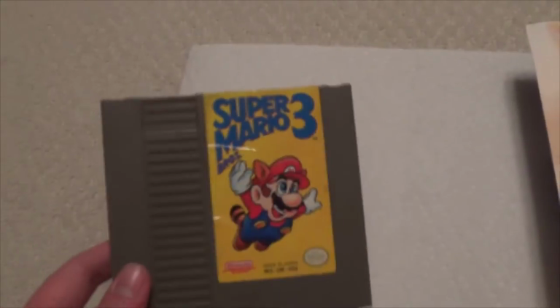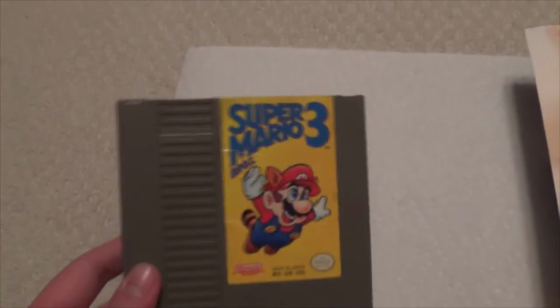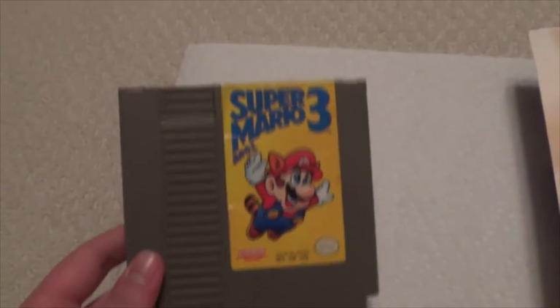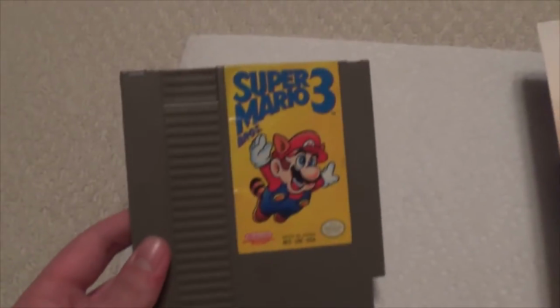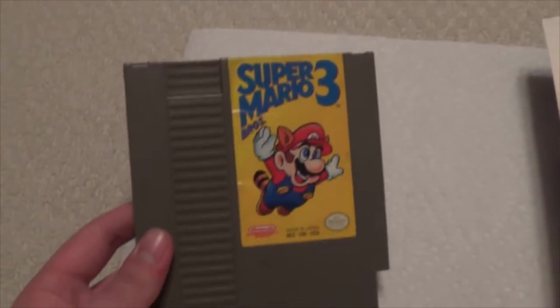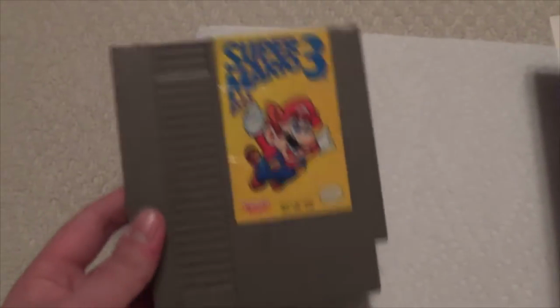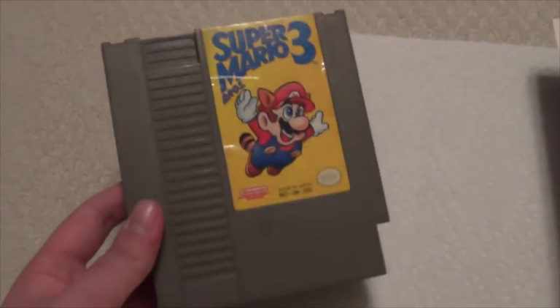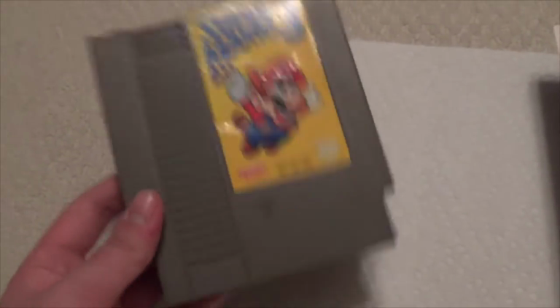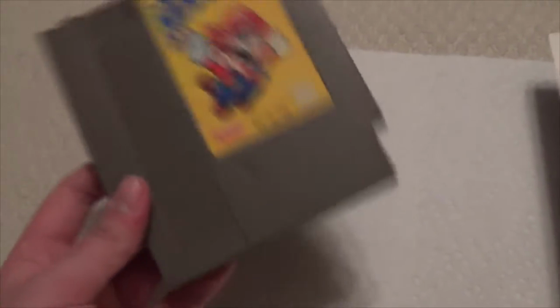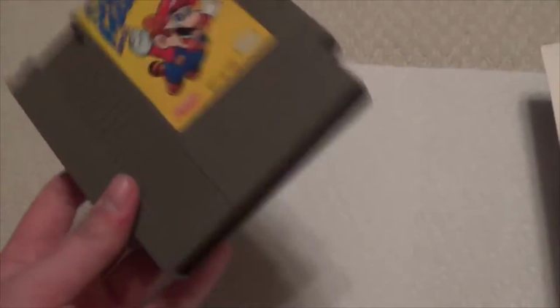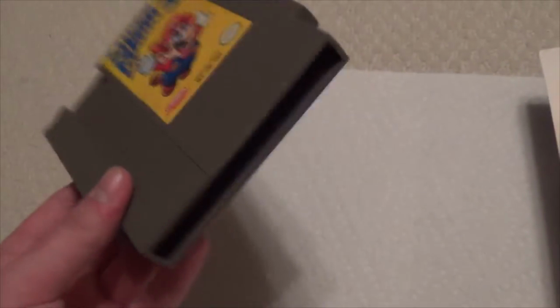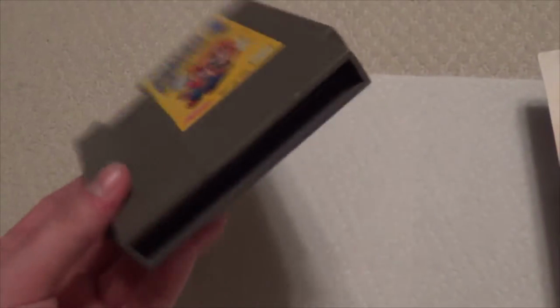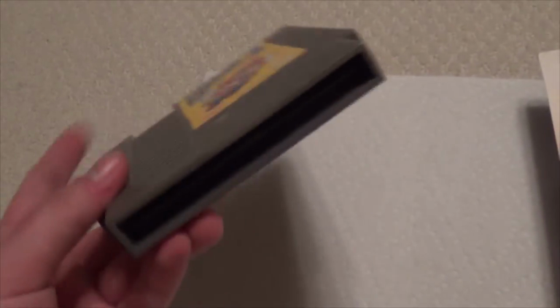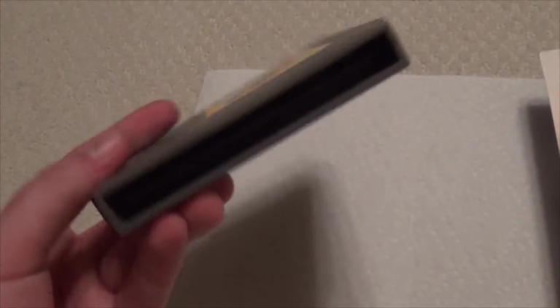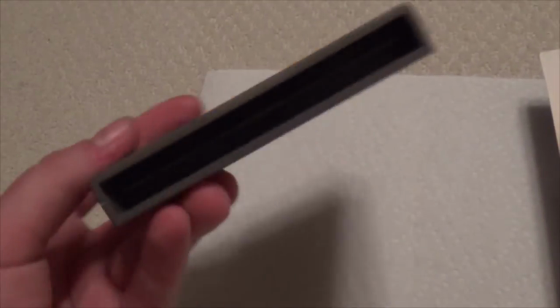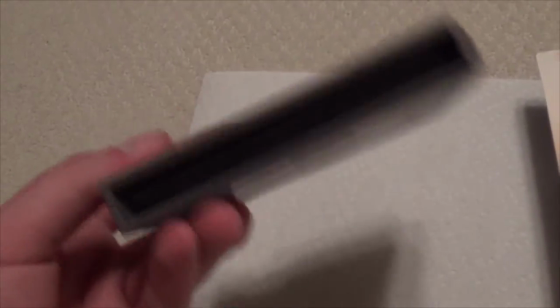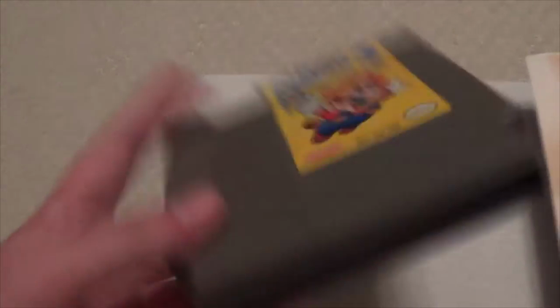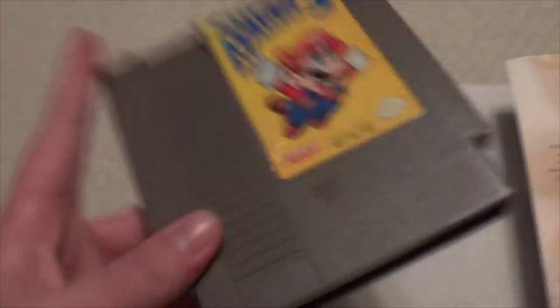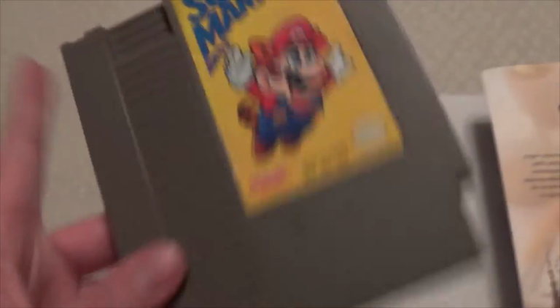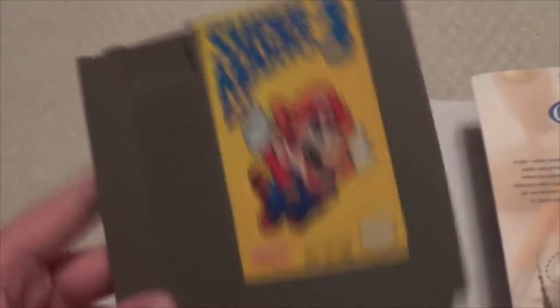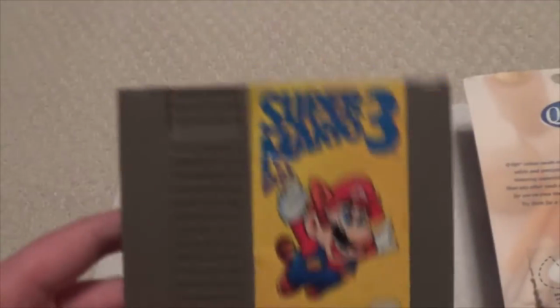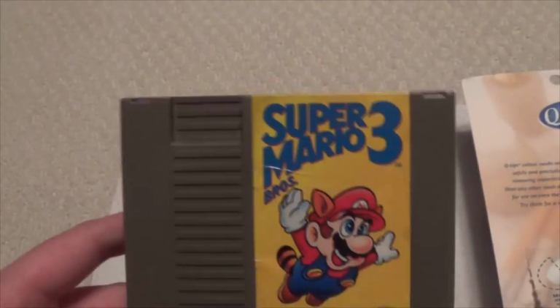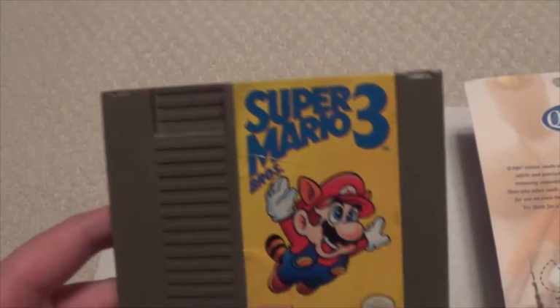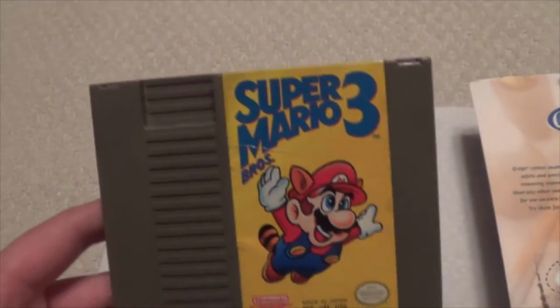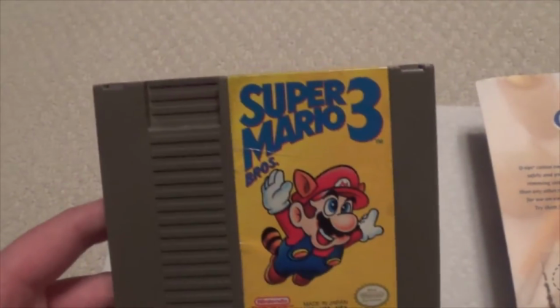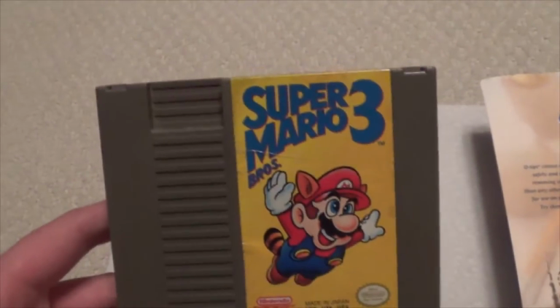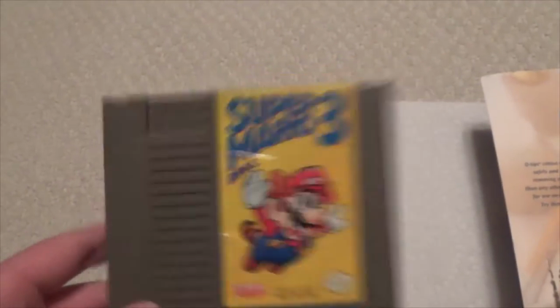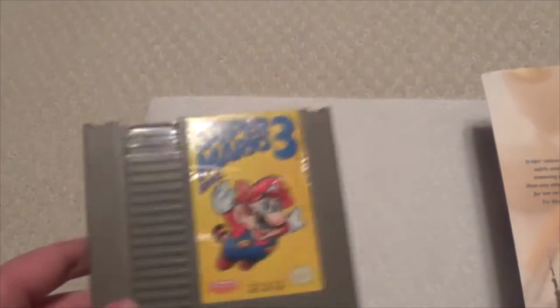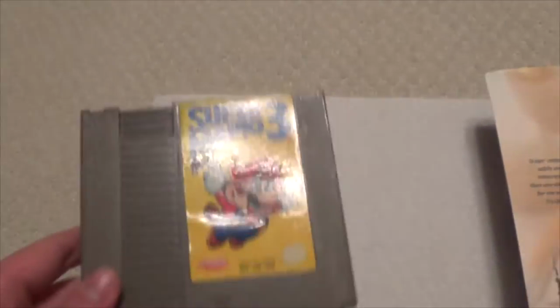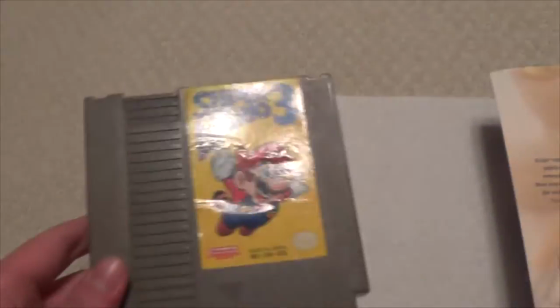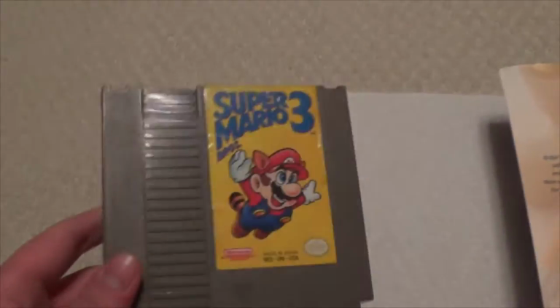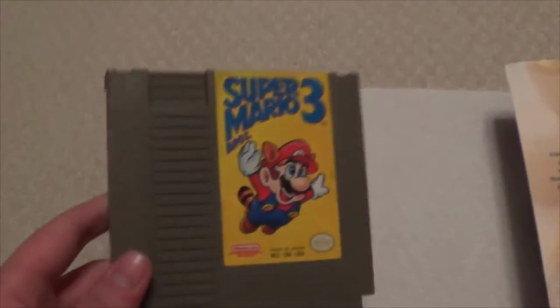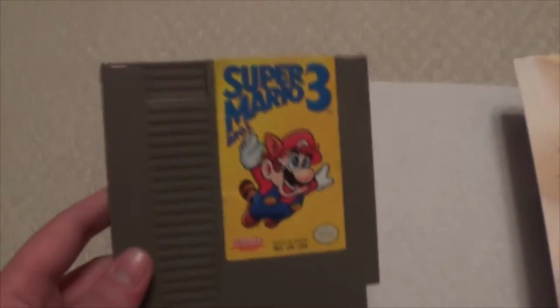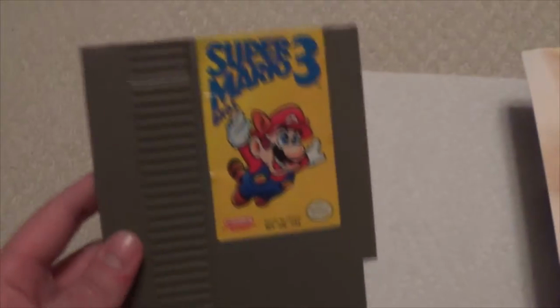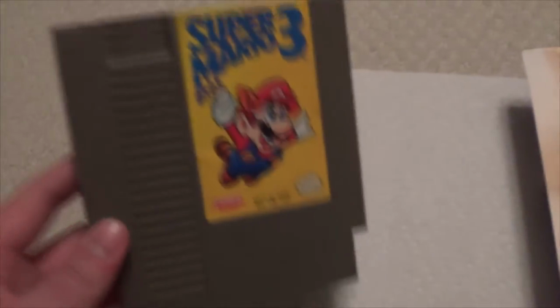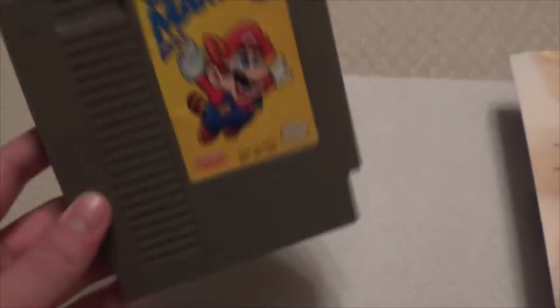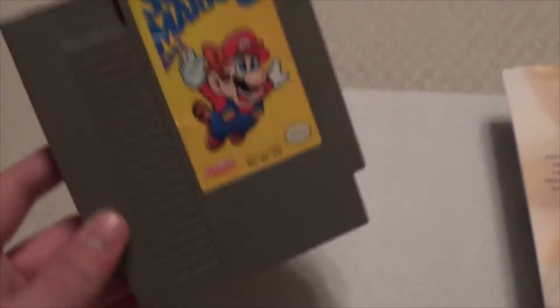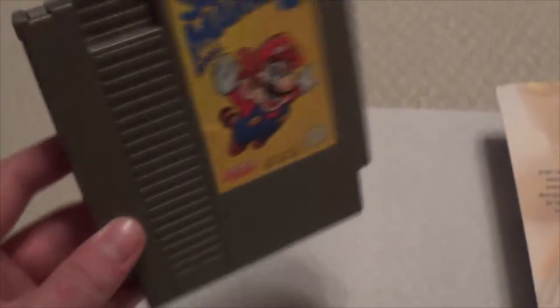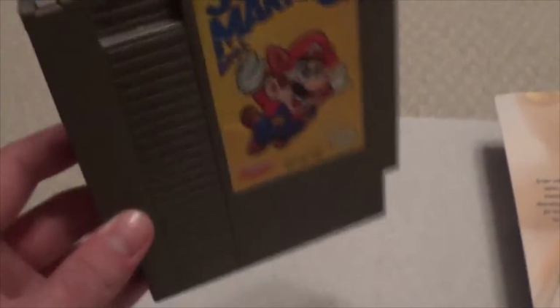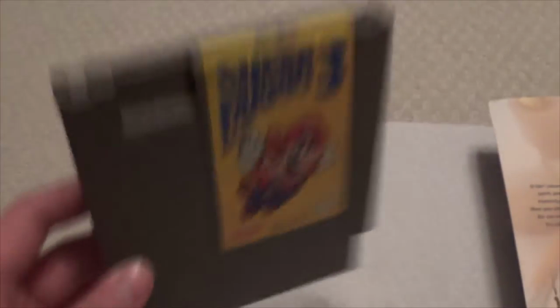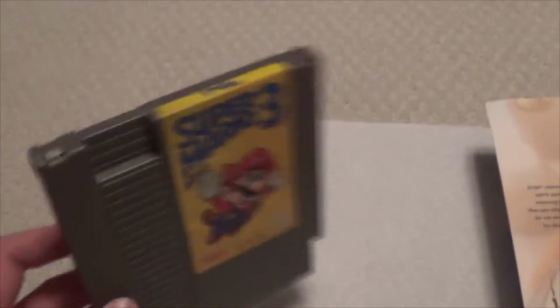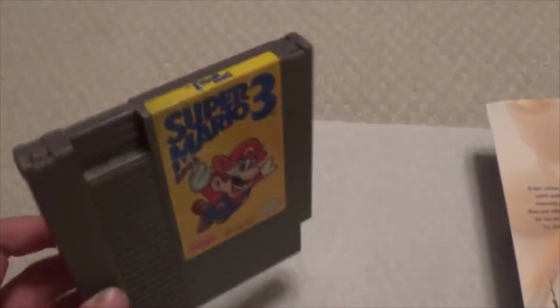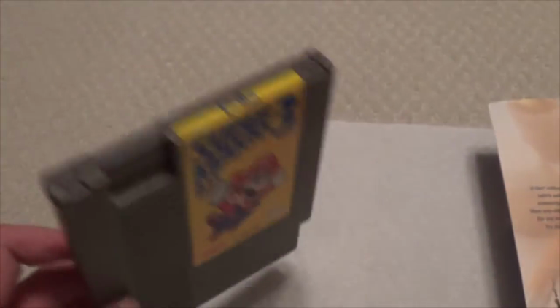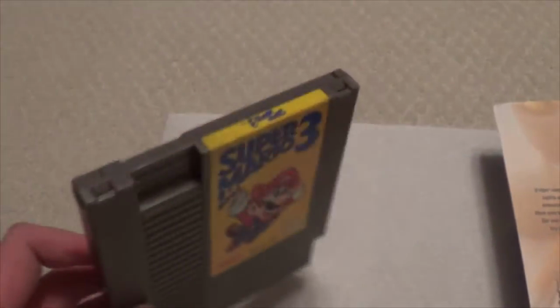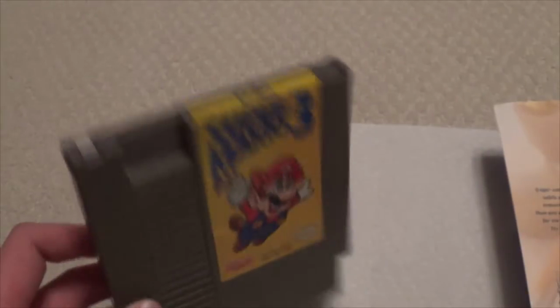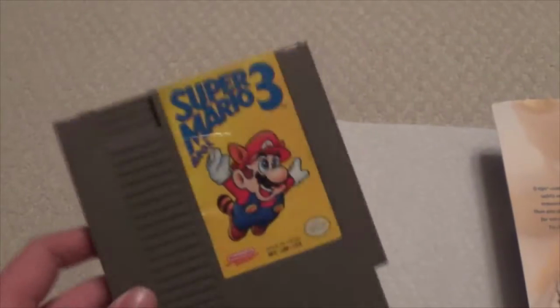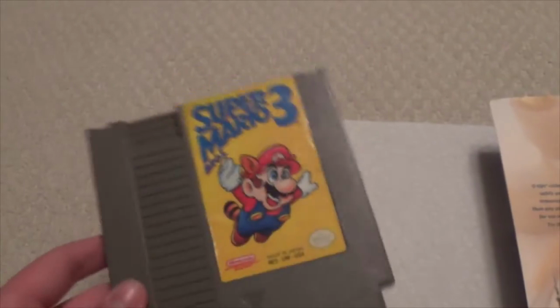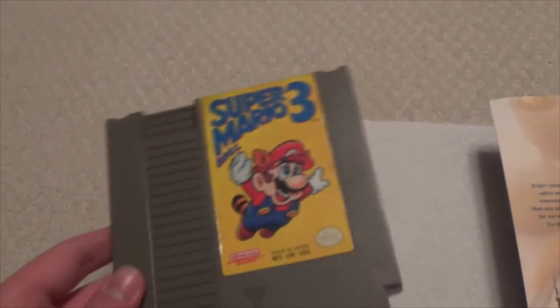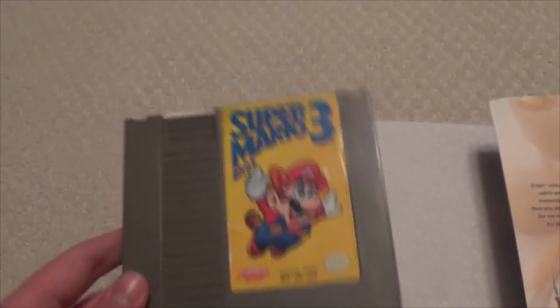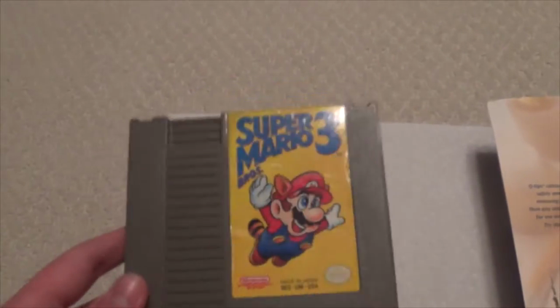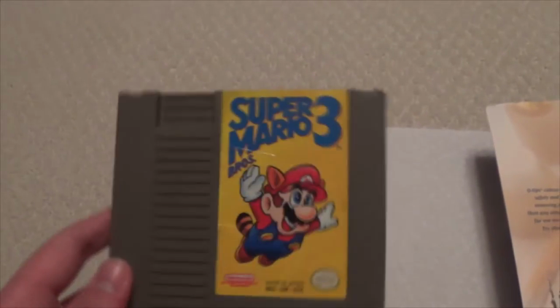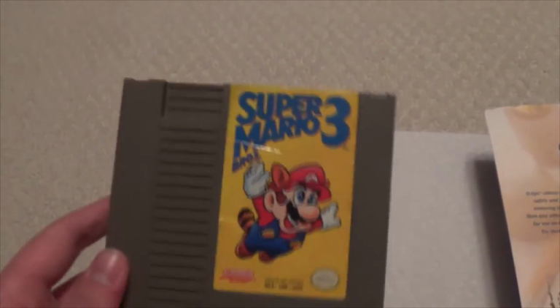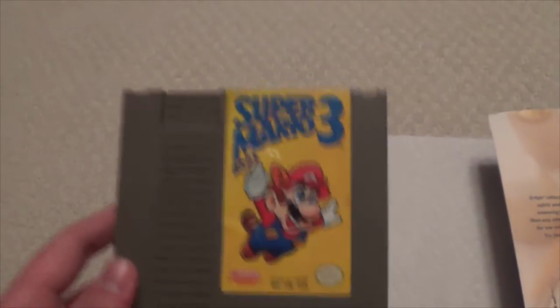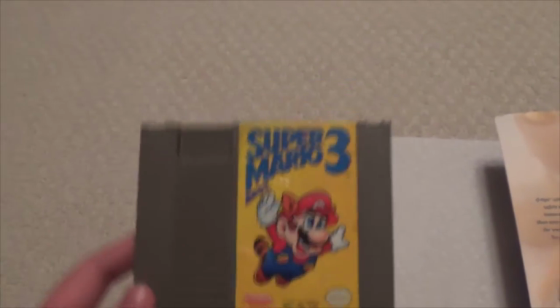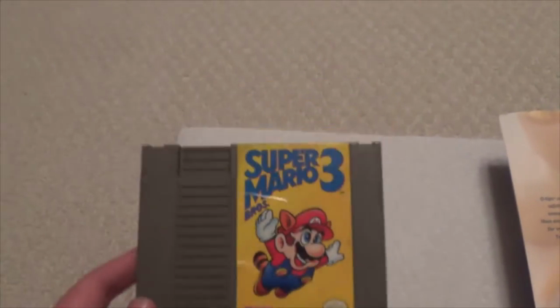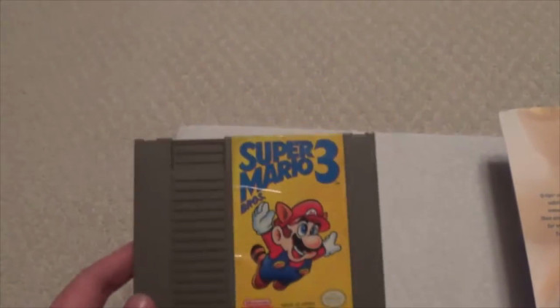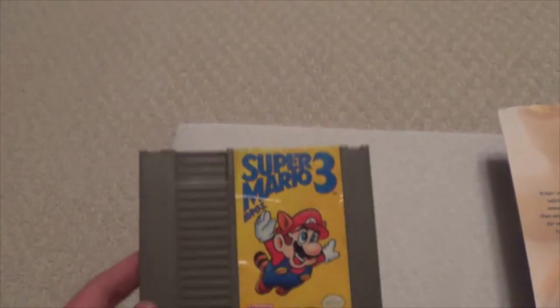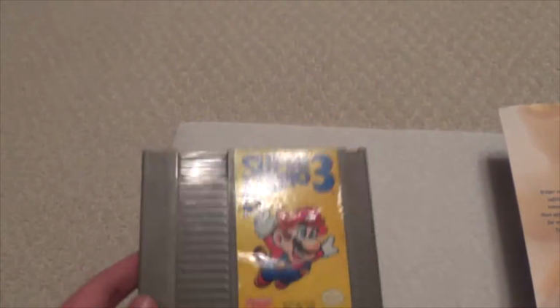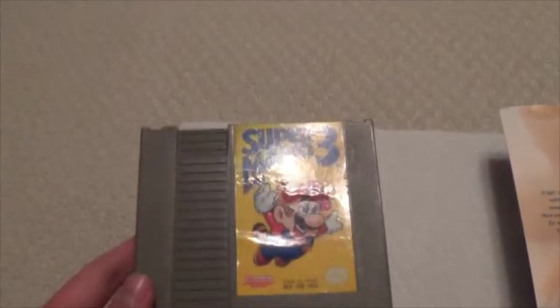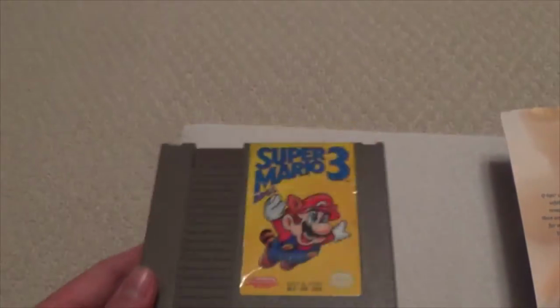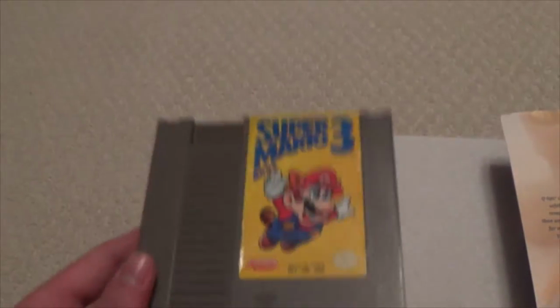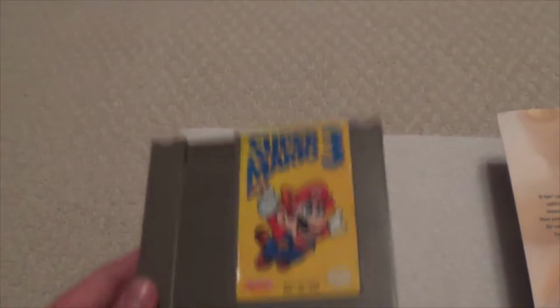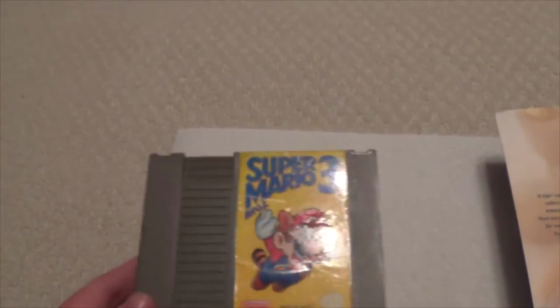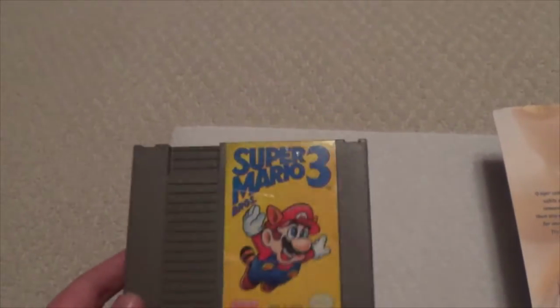In this video I'm going to be cleaning out Super Mario Bros. 3 for the NES. This game does not work apparently, but I'm going to try to fix it so it will work.